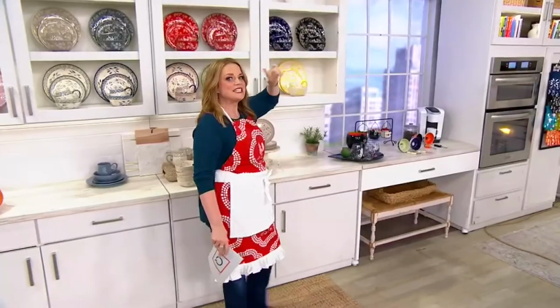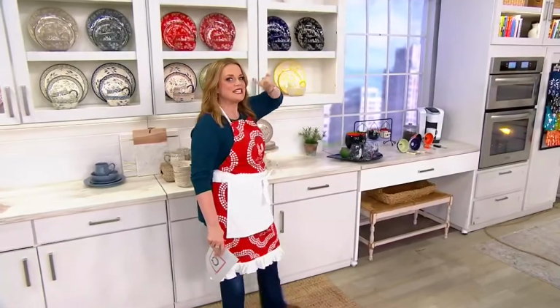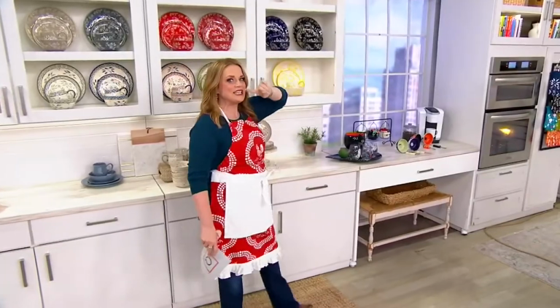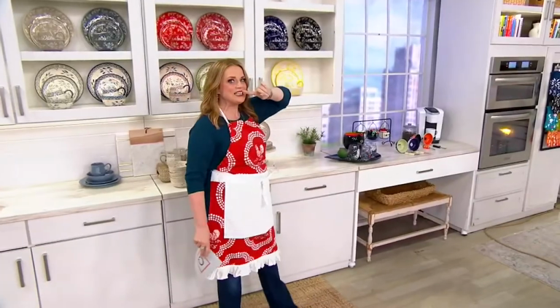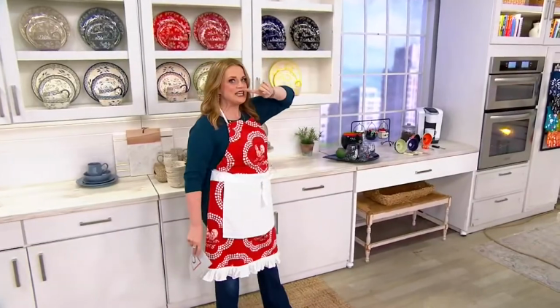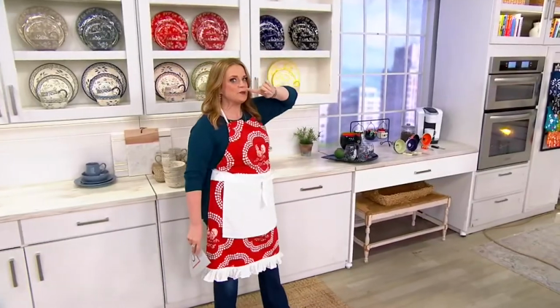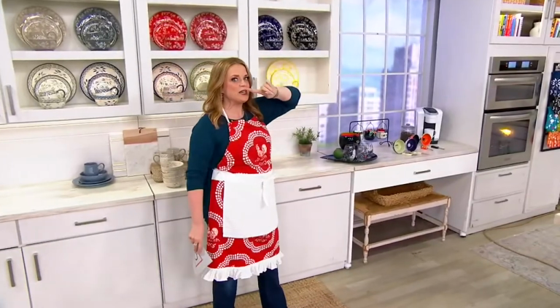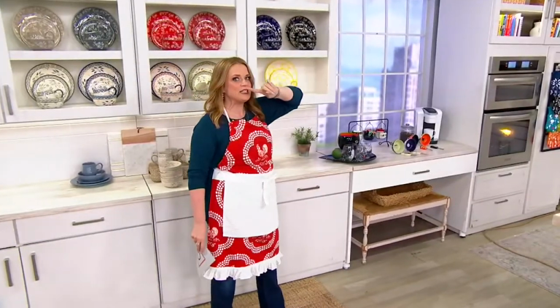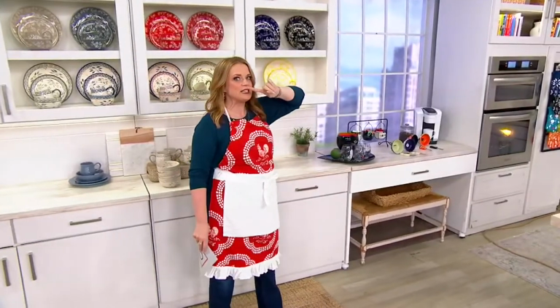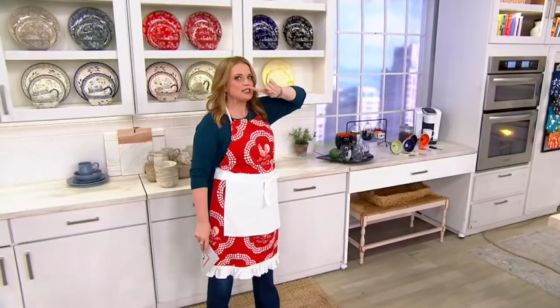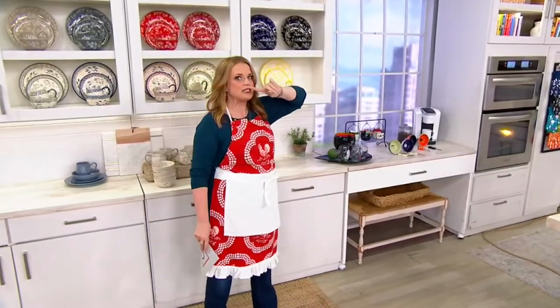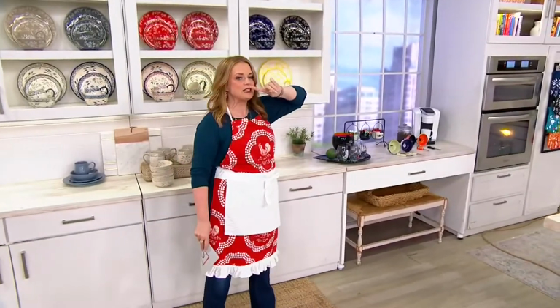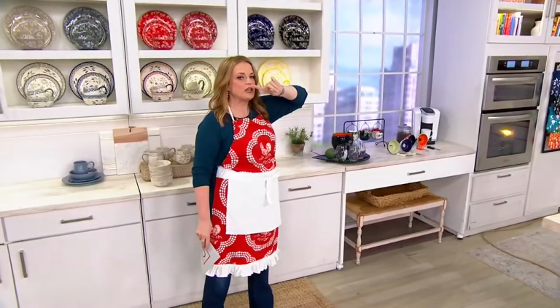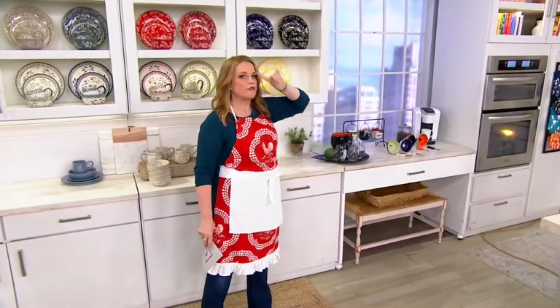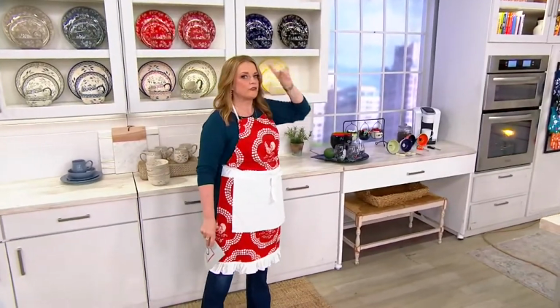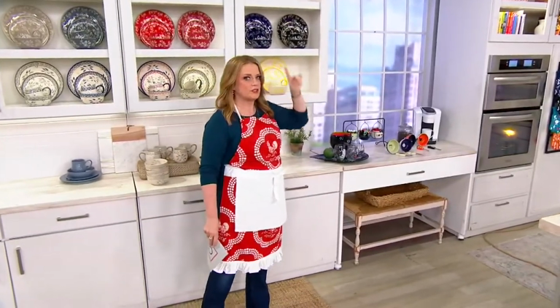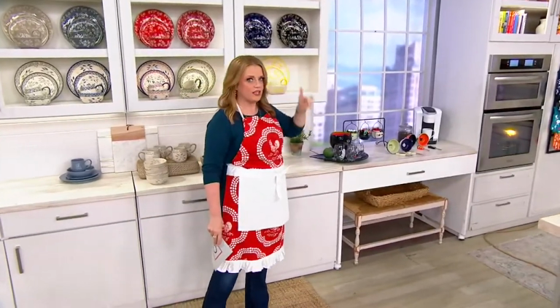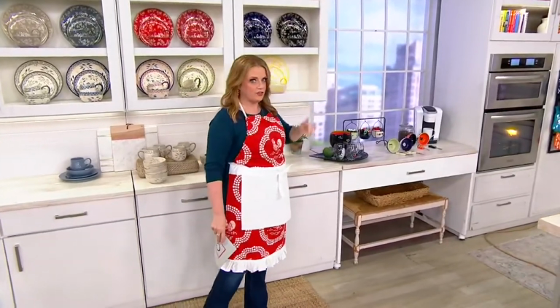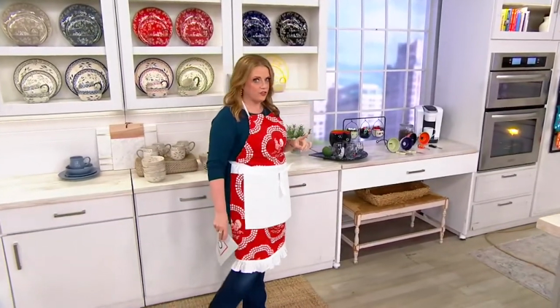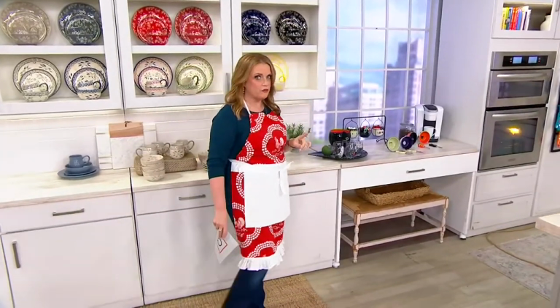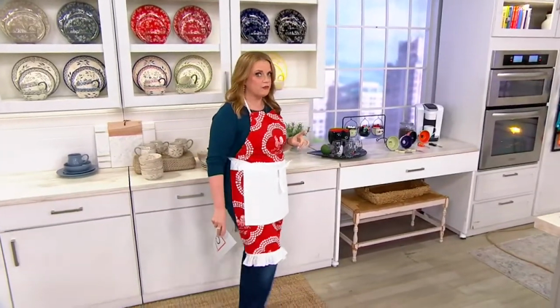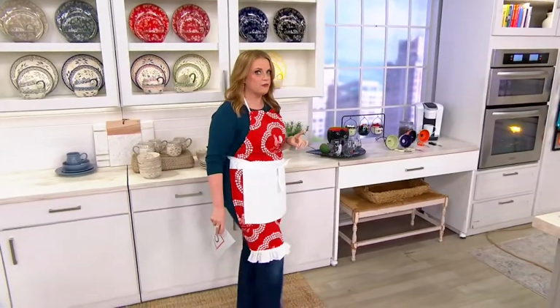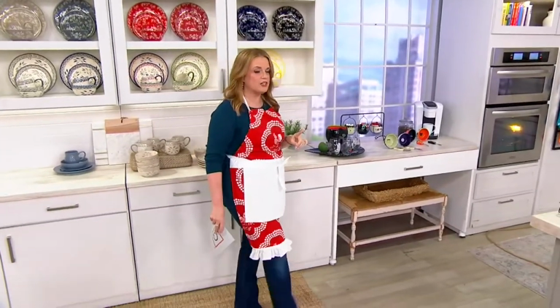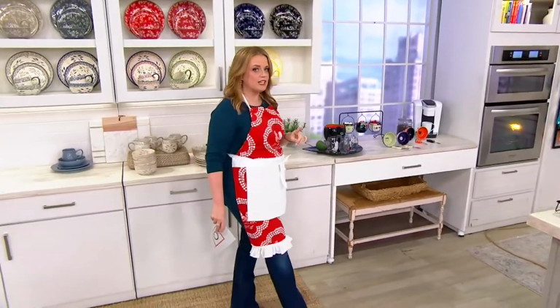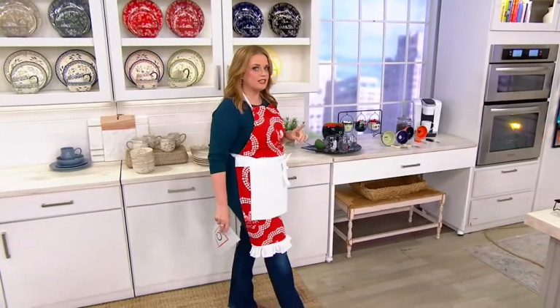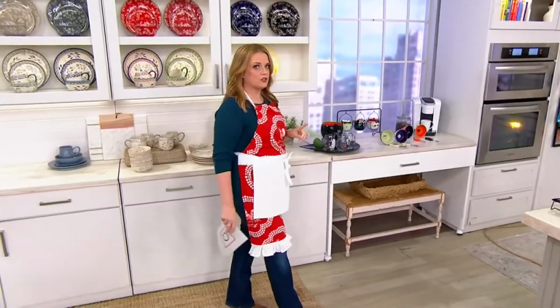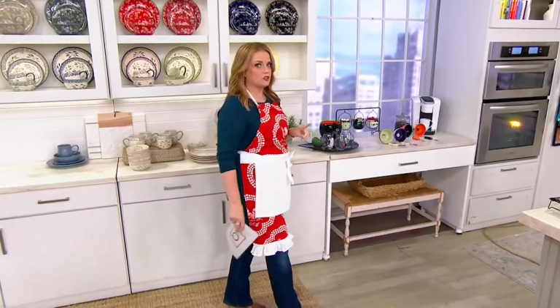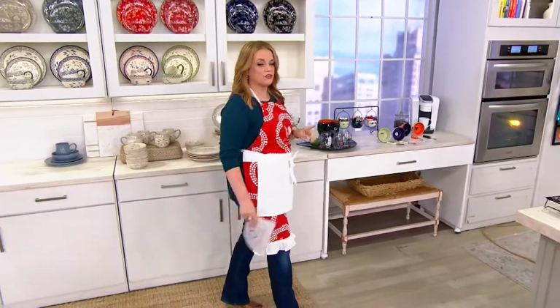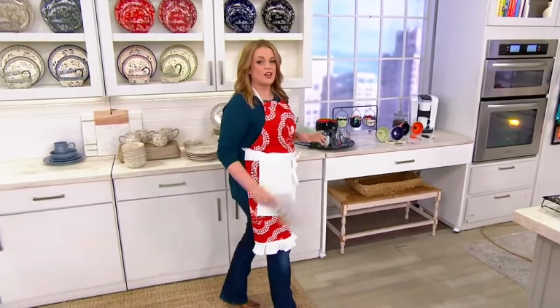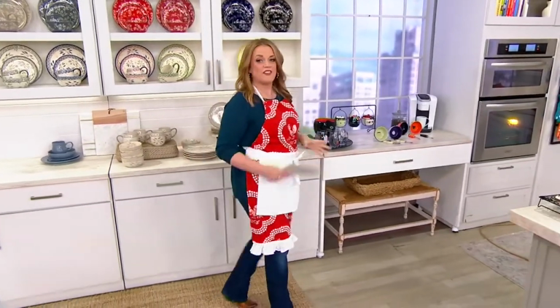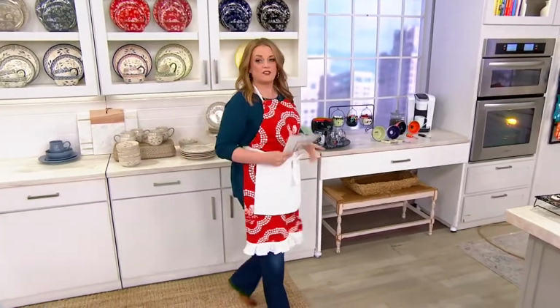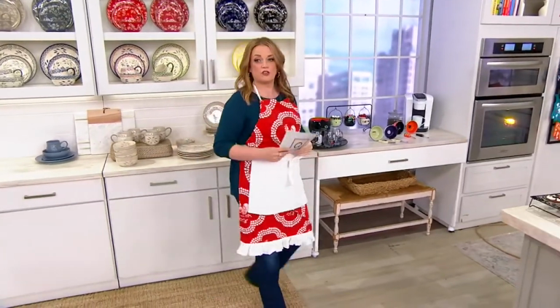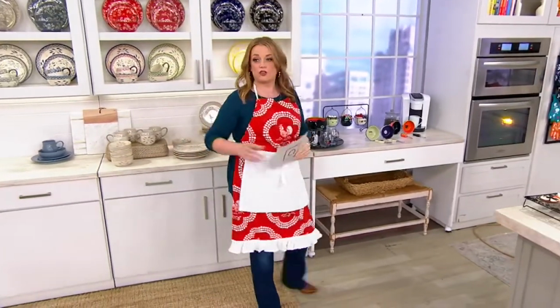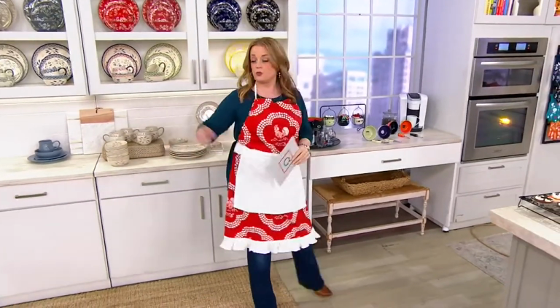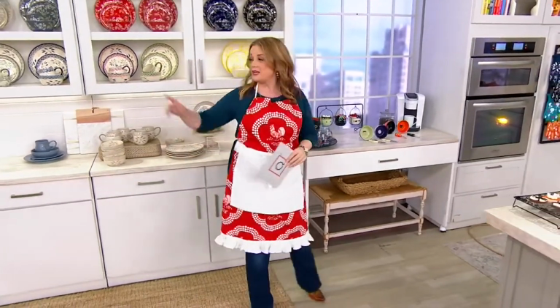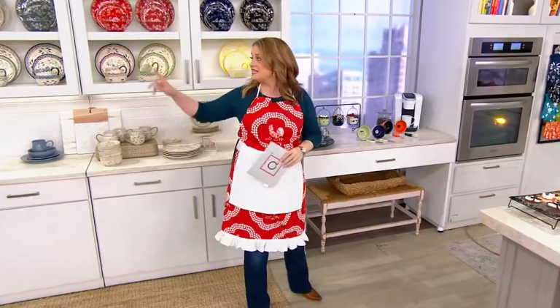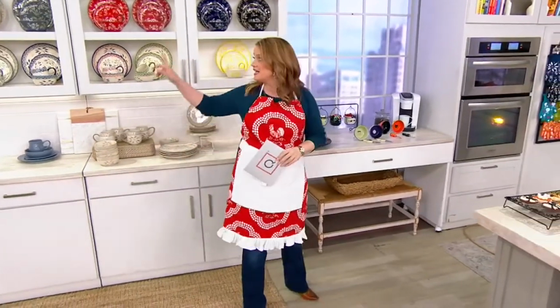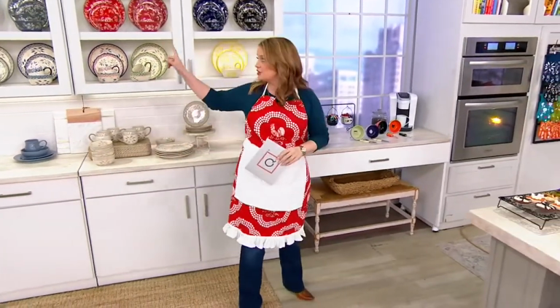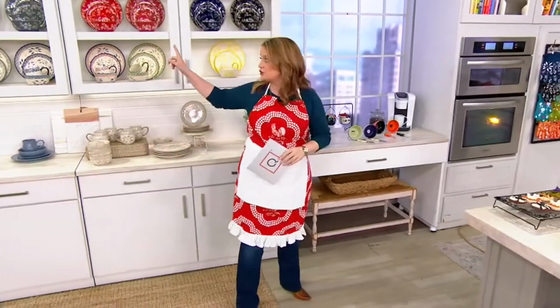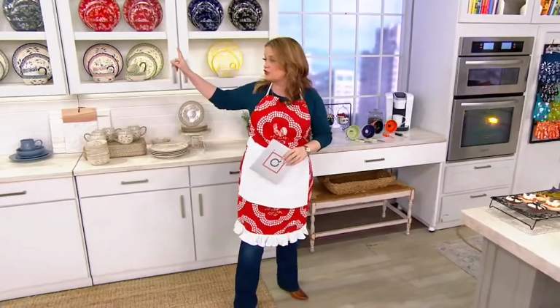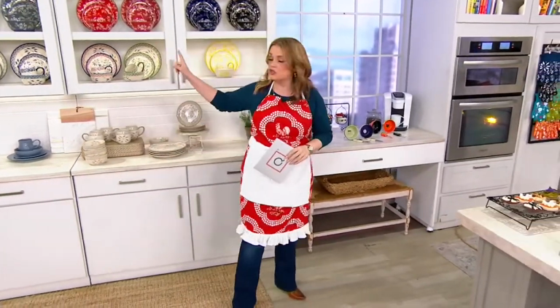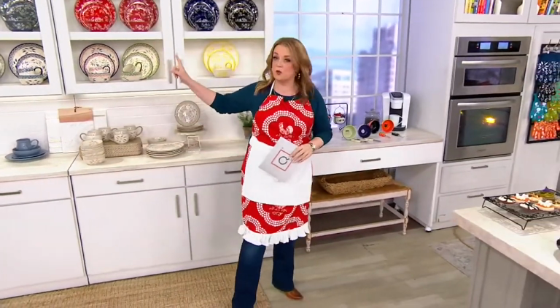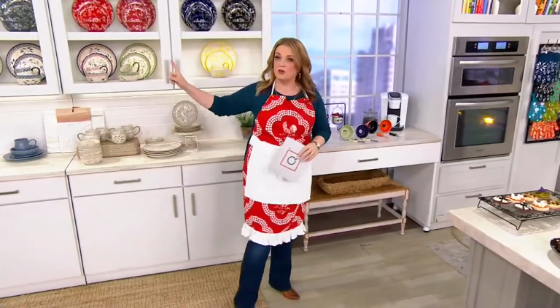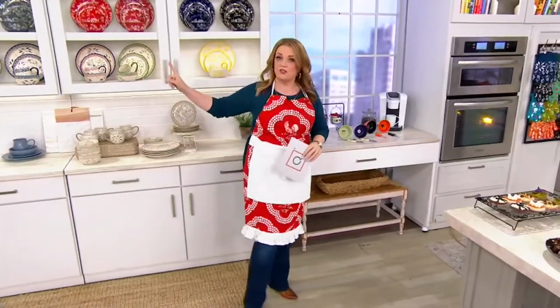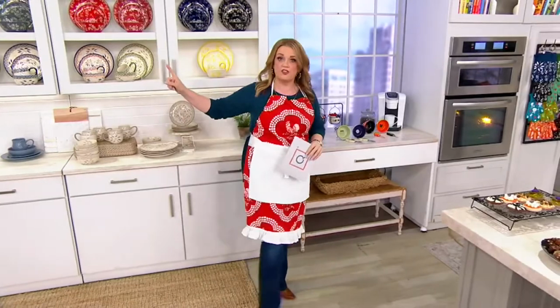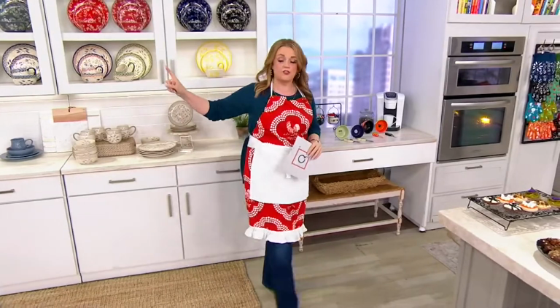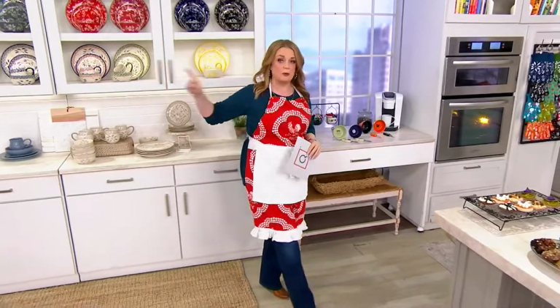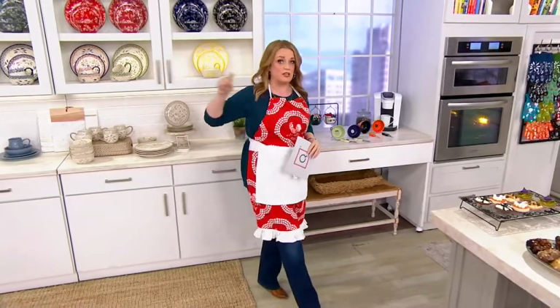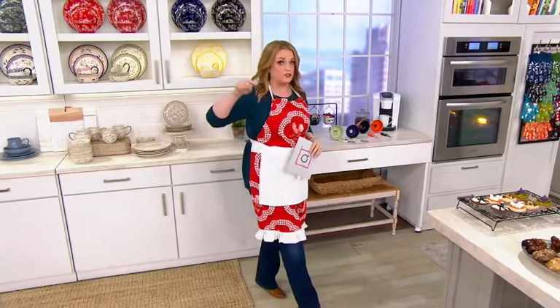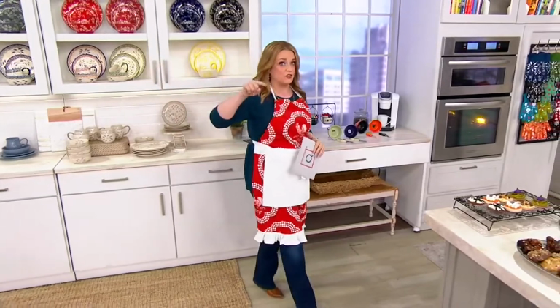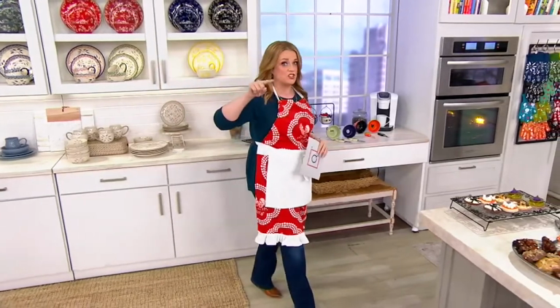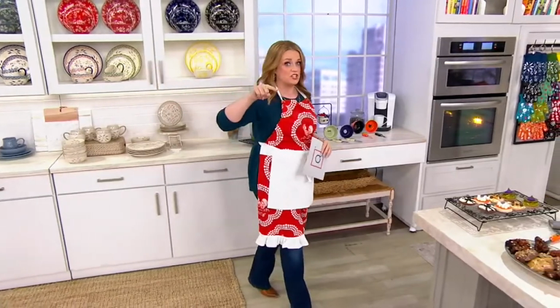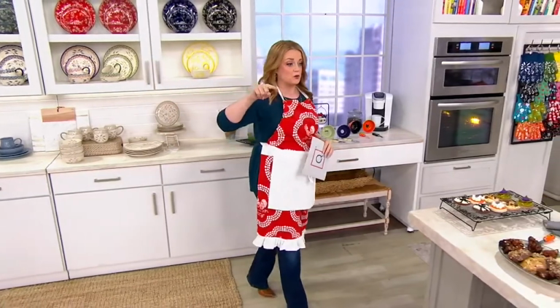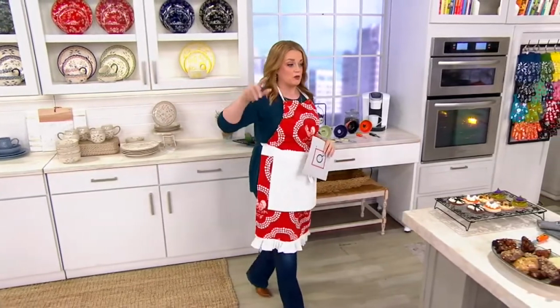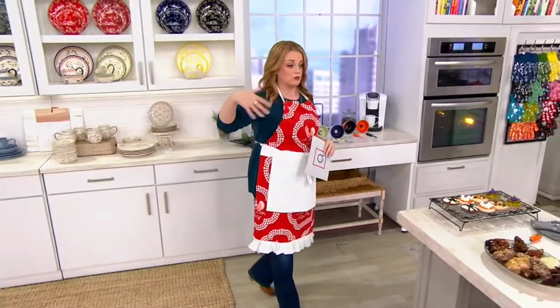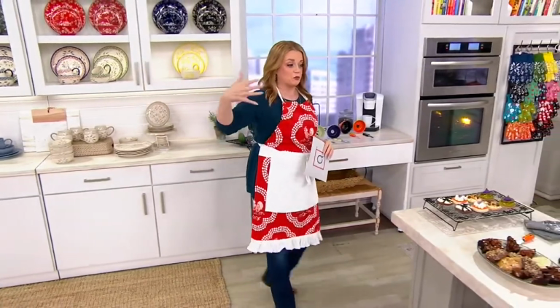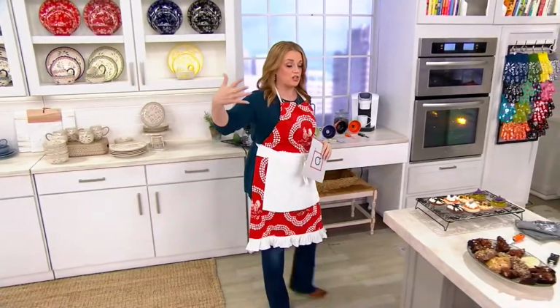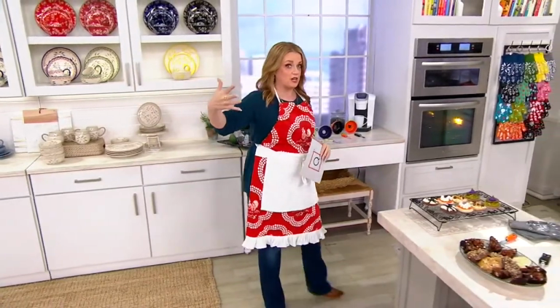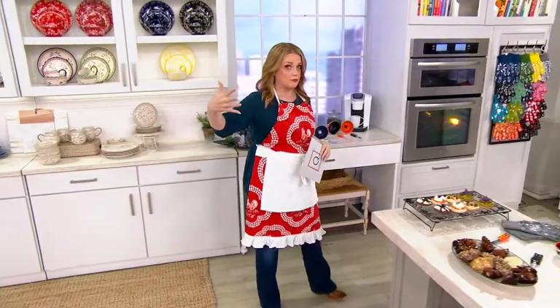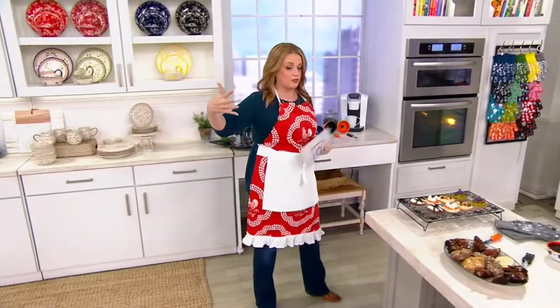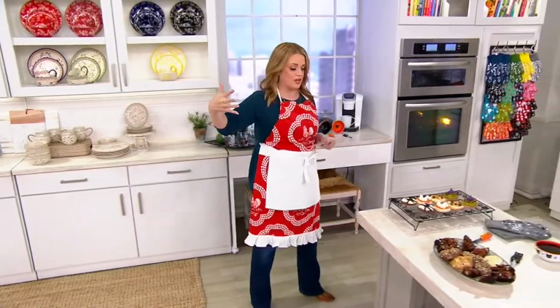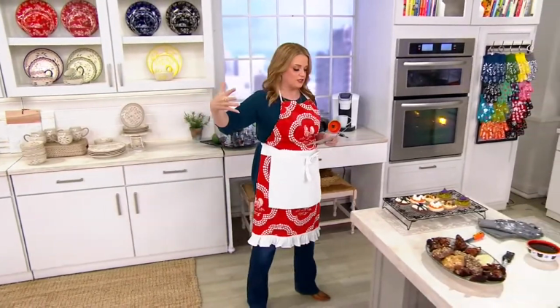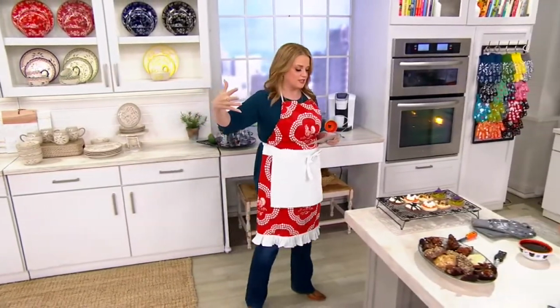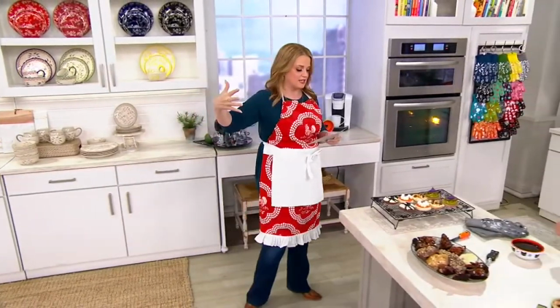16 pieces for less than $50 — that's $3.12 a piece on the dinnerware. Stock up for the holidays.